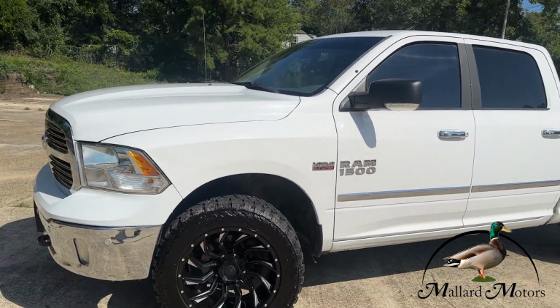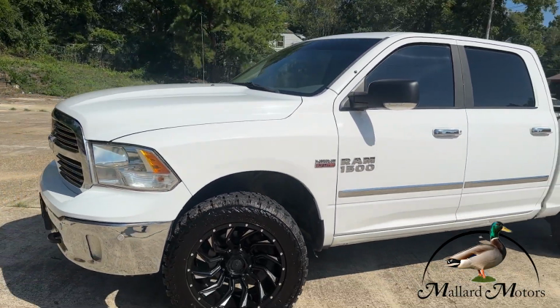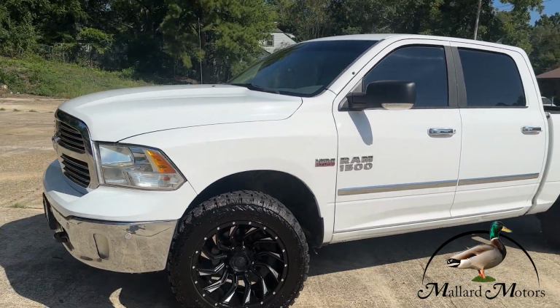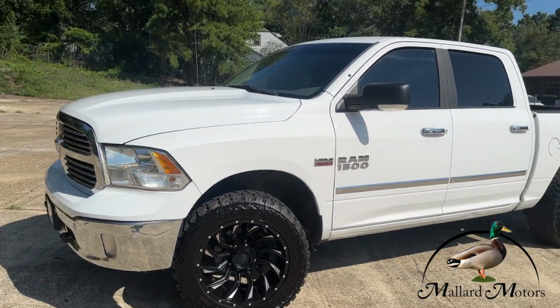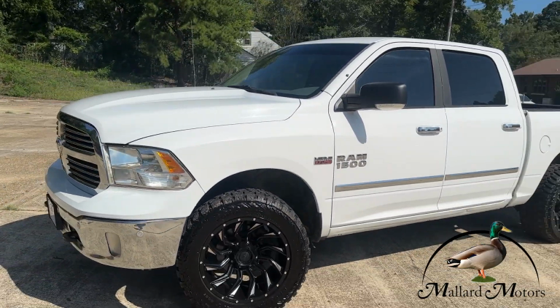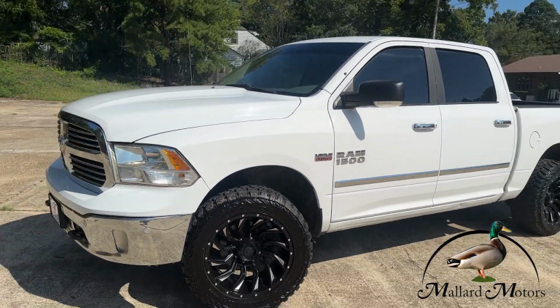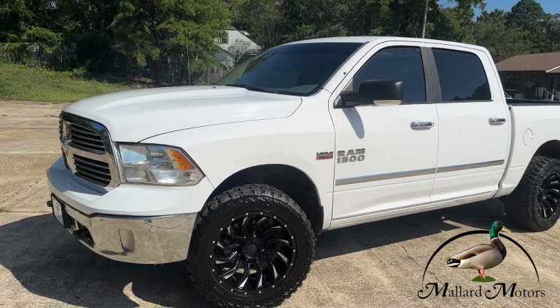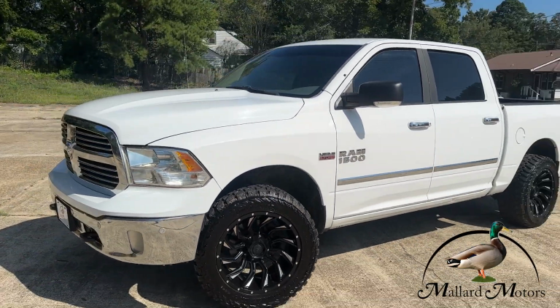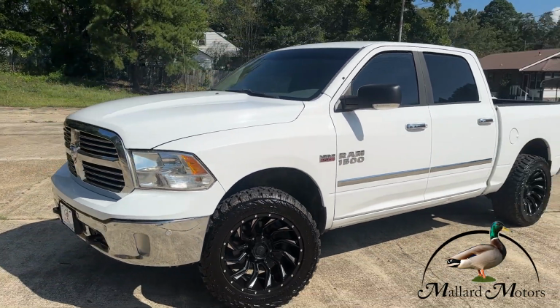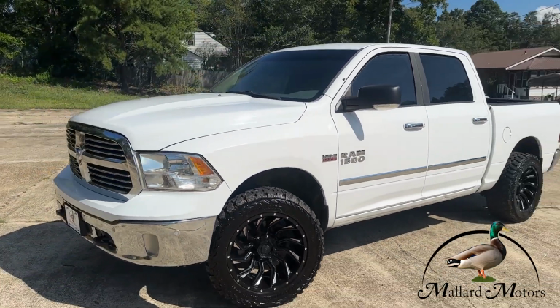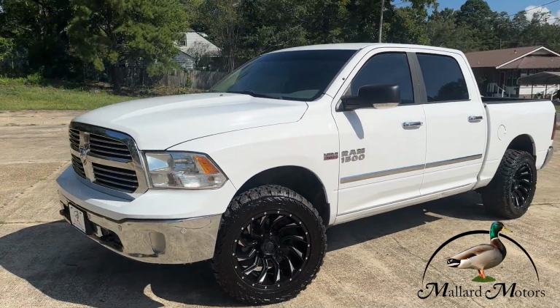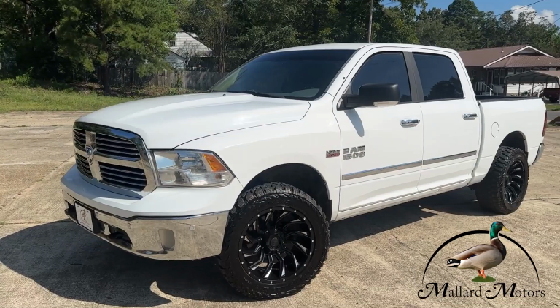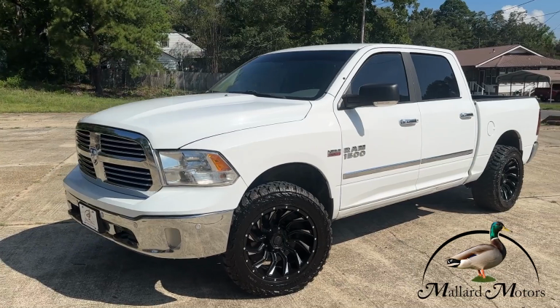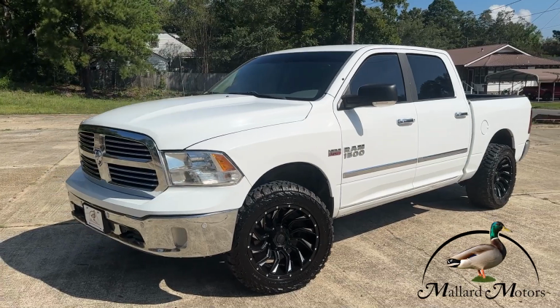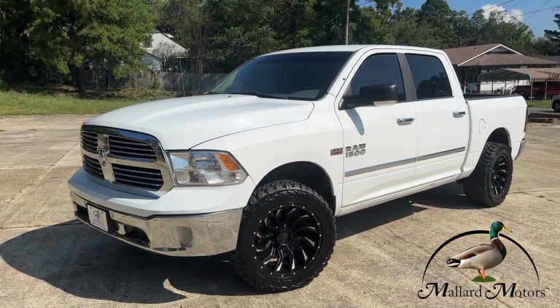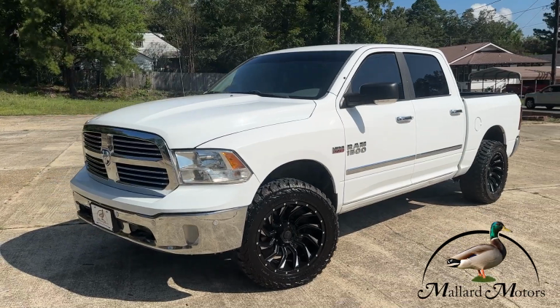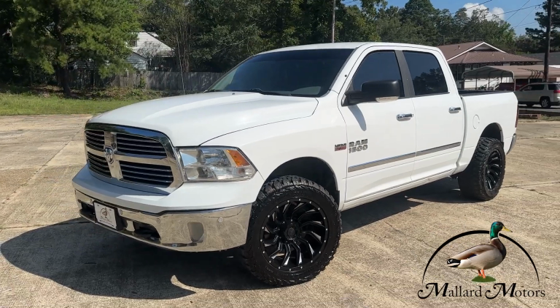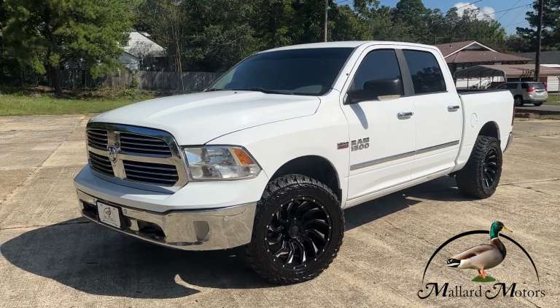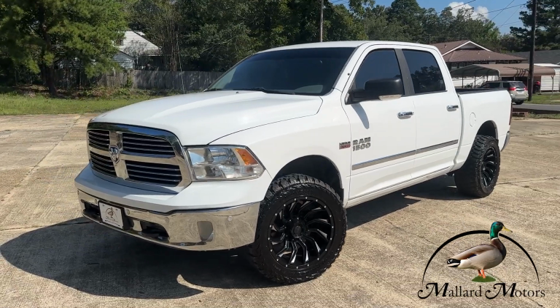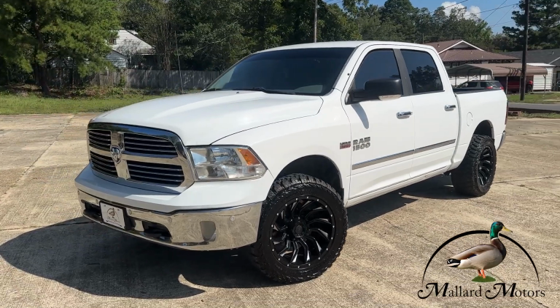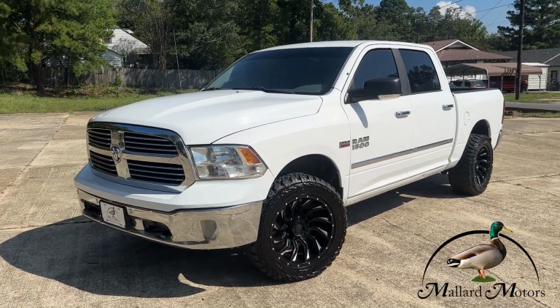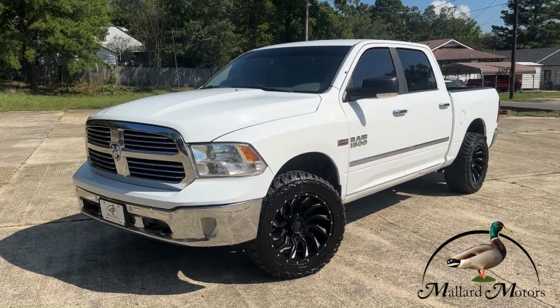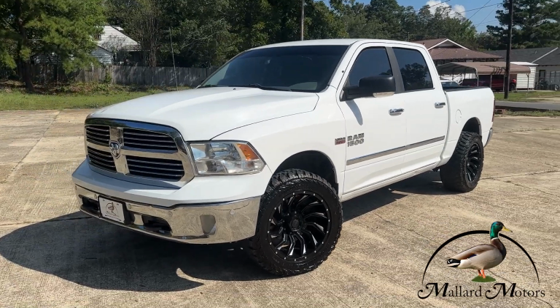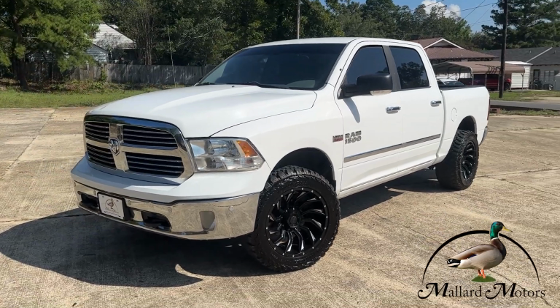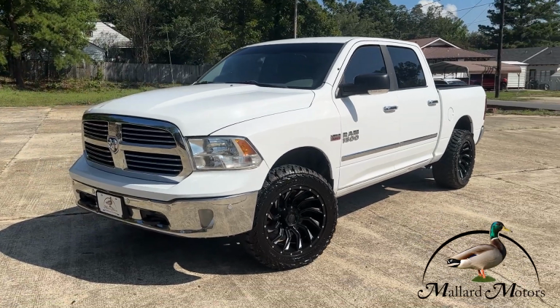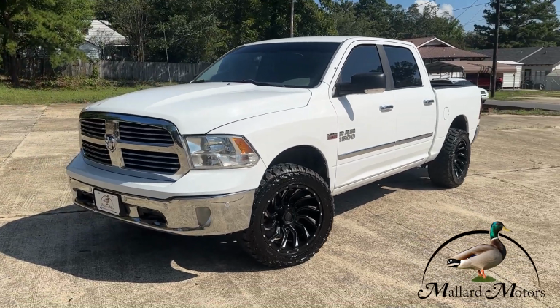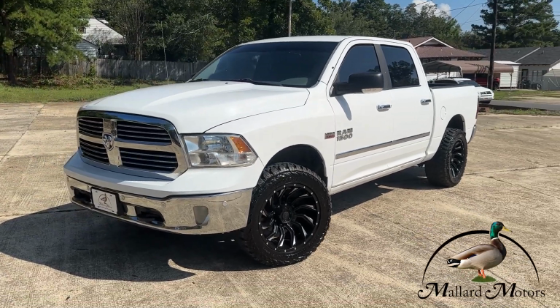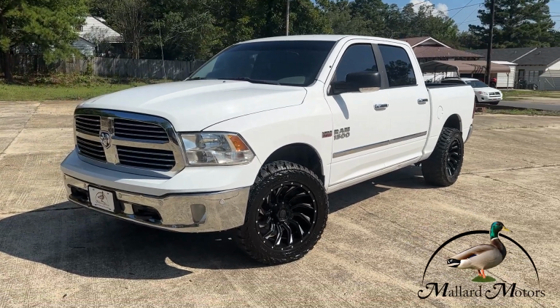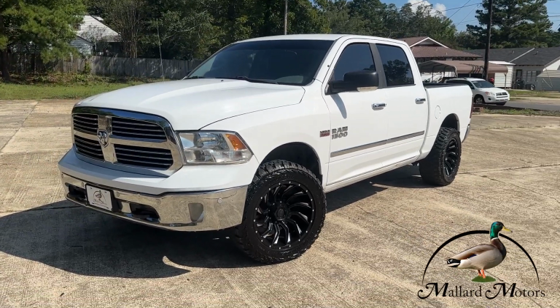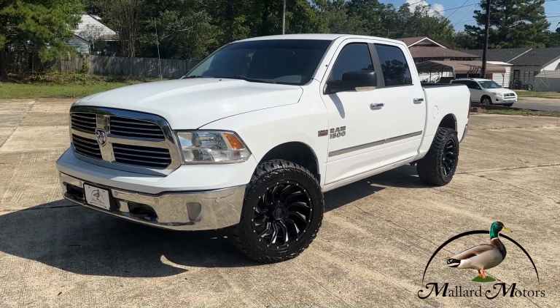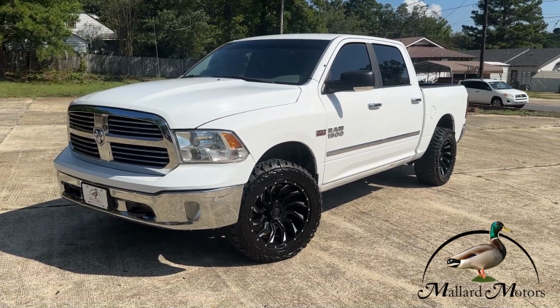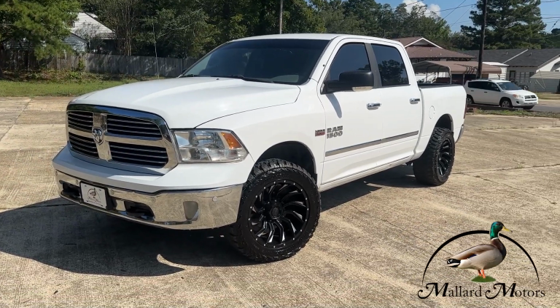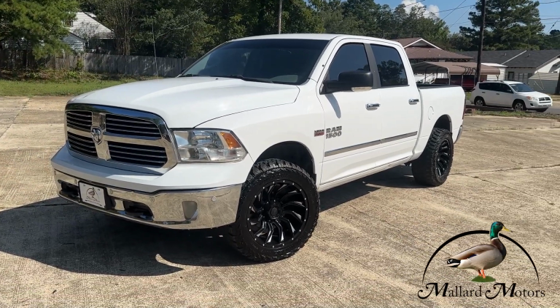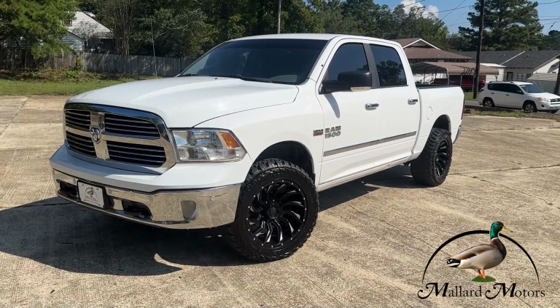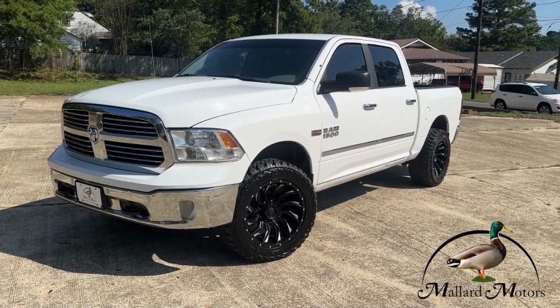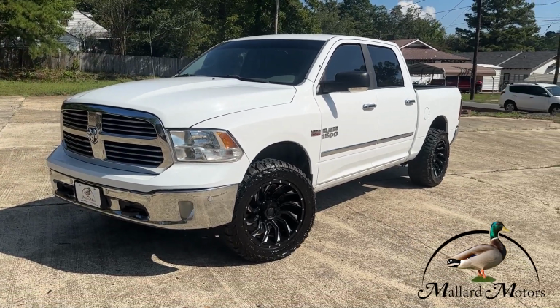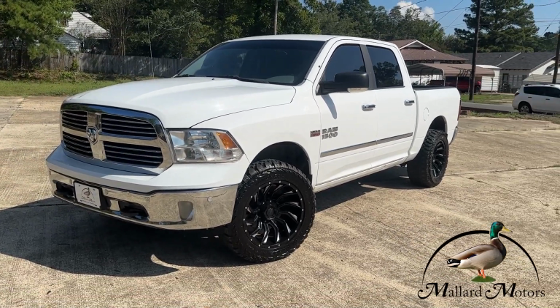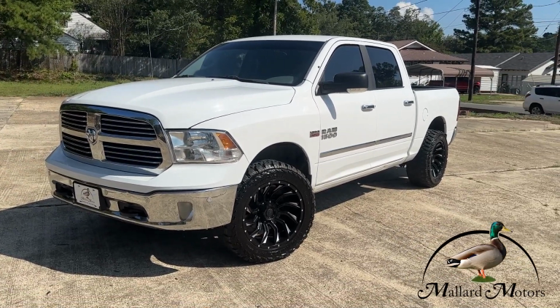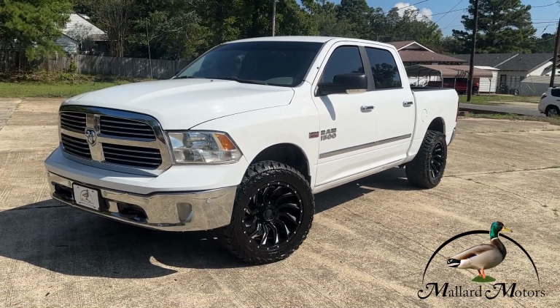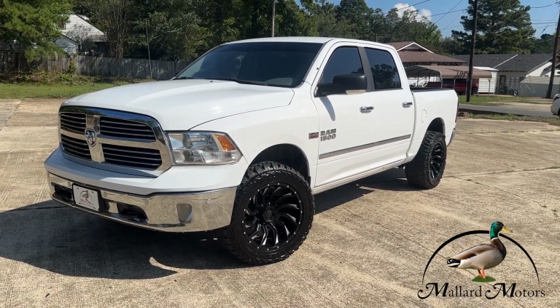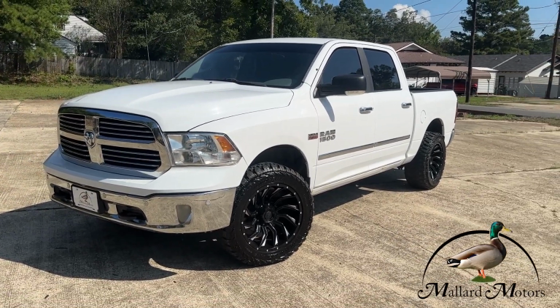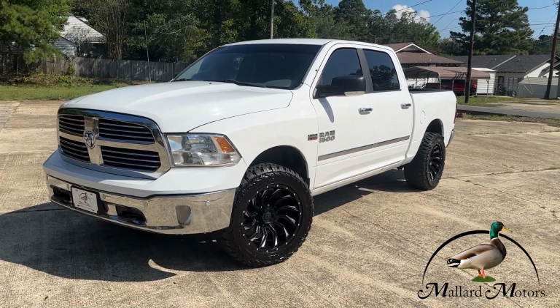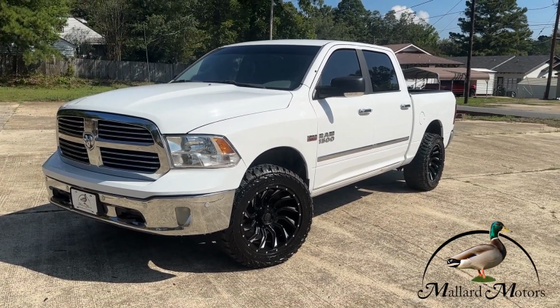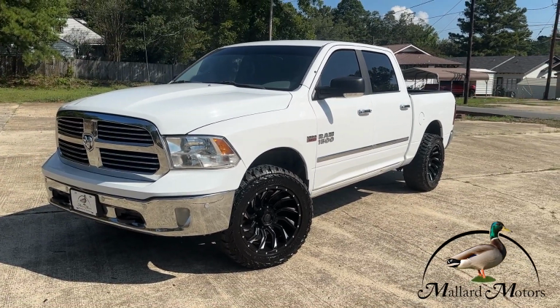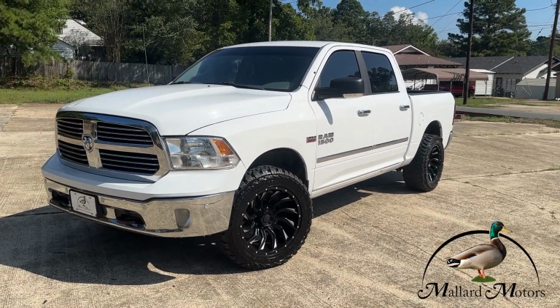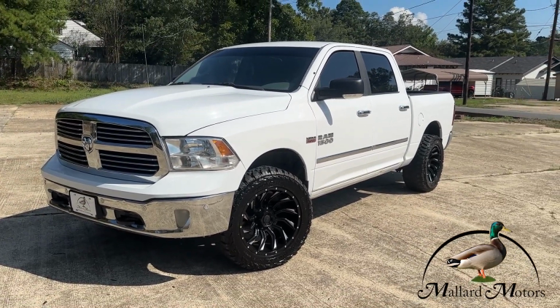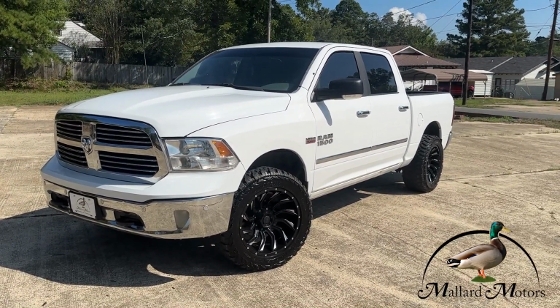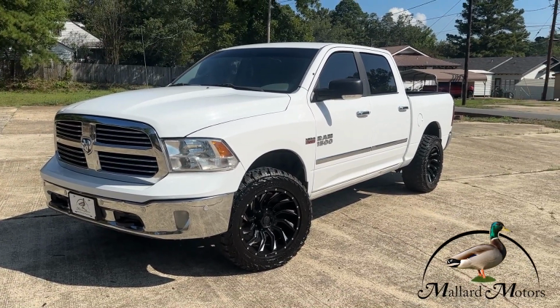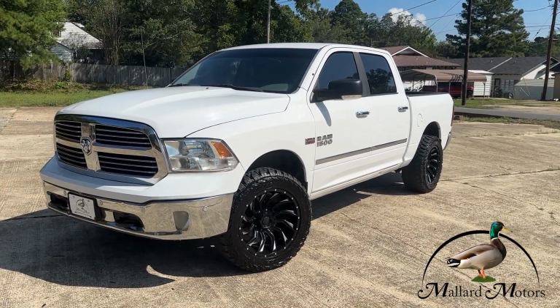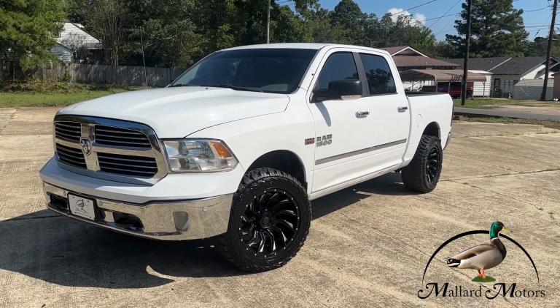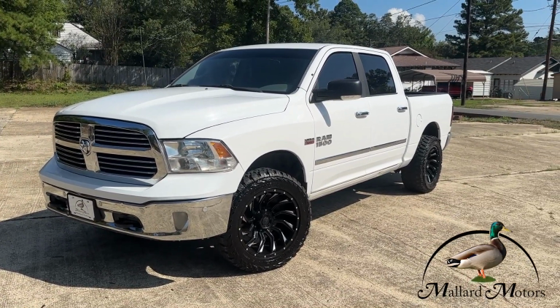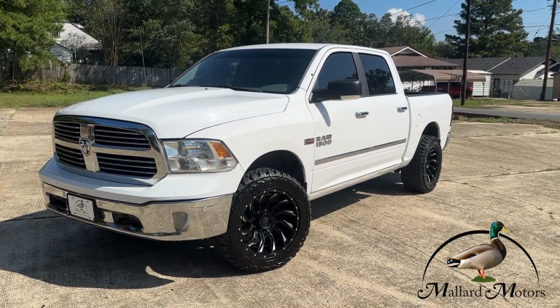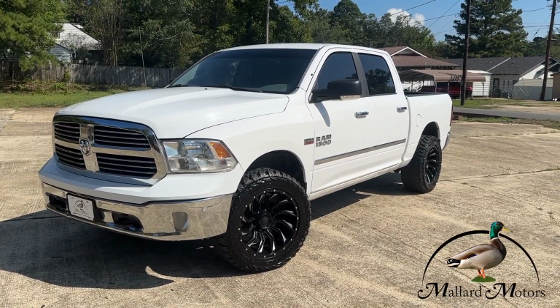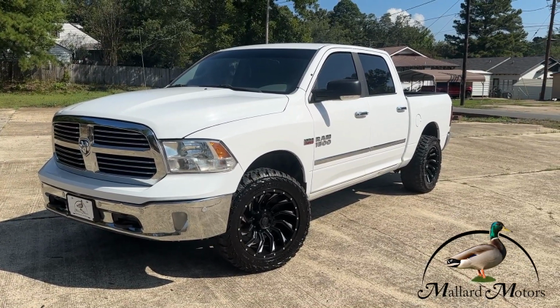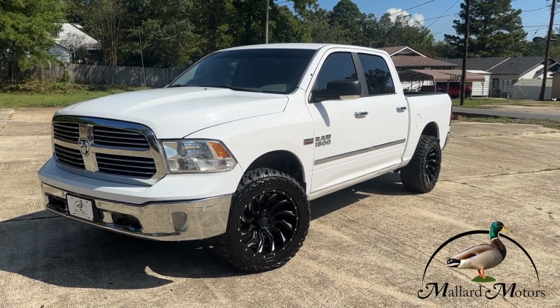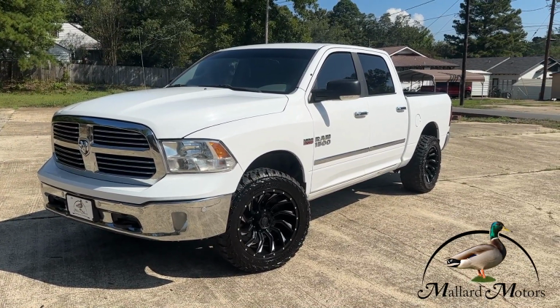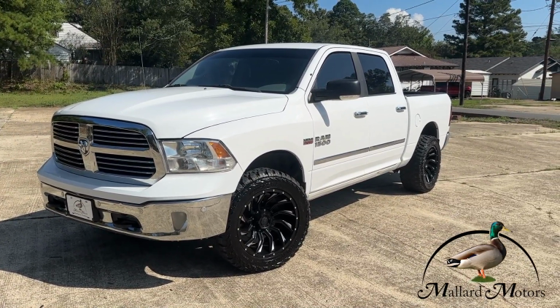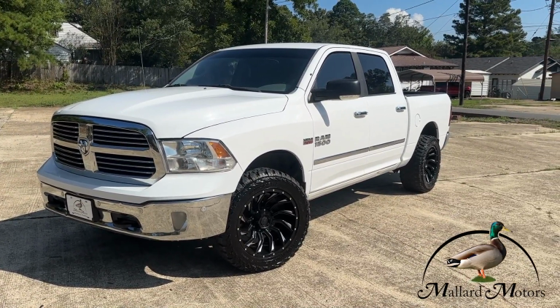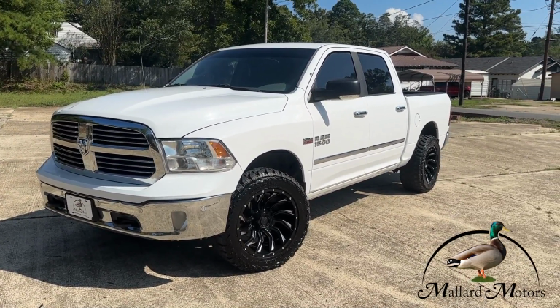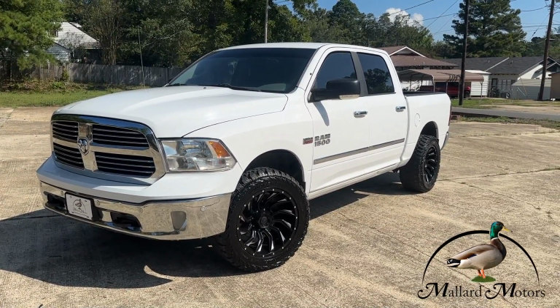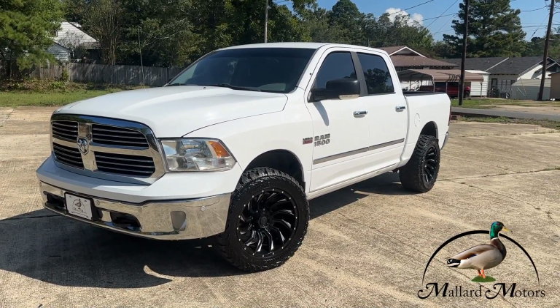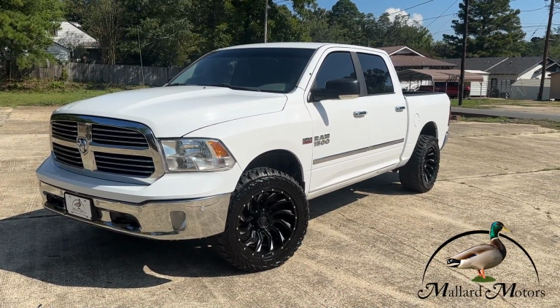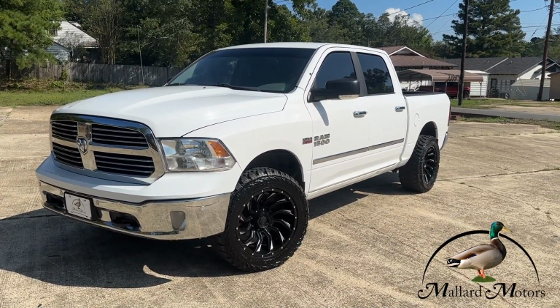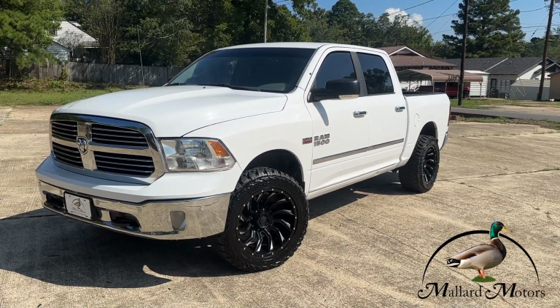We'd love to get you approved. All you've got to do is go to mallardmotors.com, fill out a credit application and I'll get you approved. Remember, trust the duck.